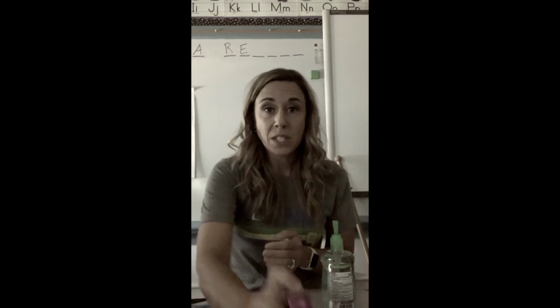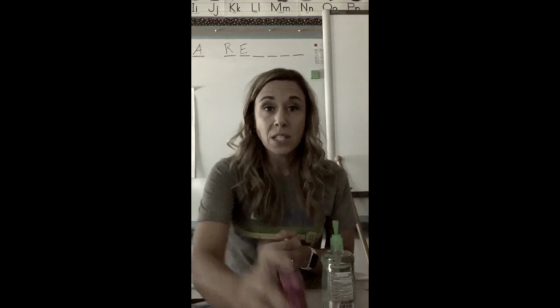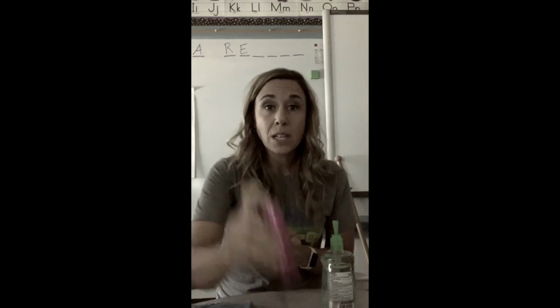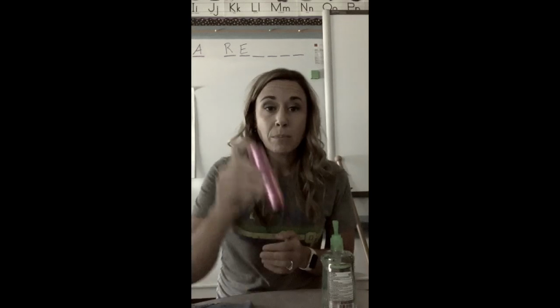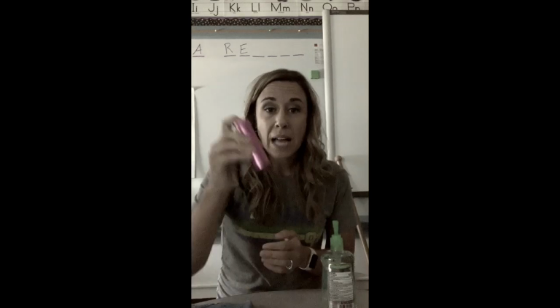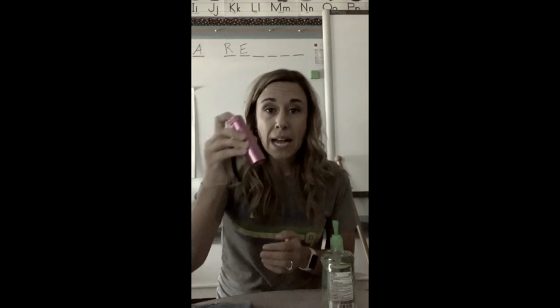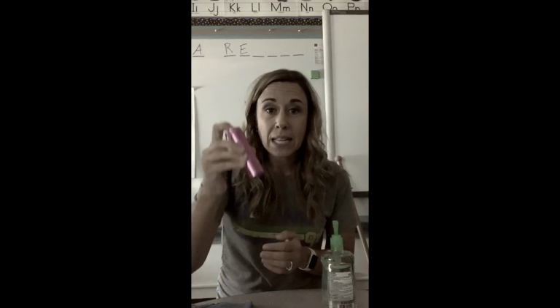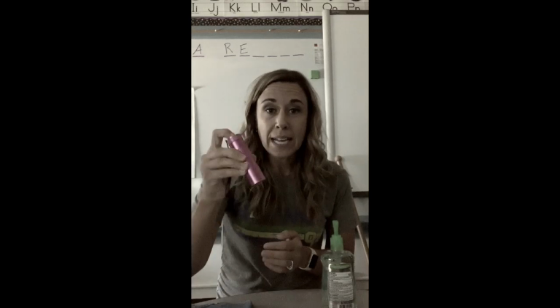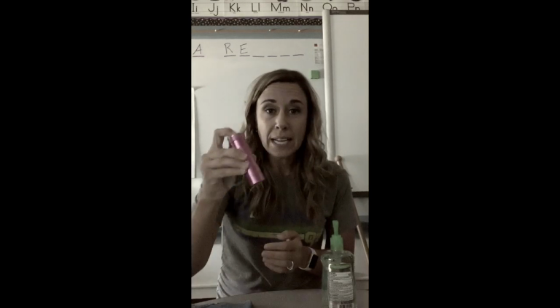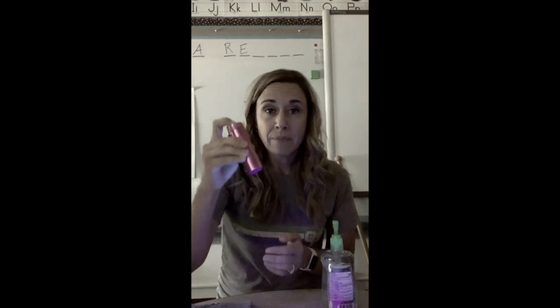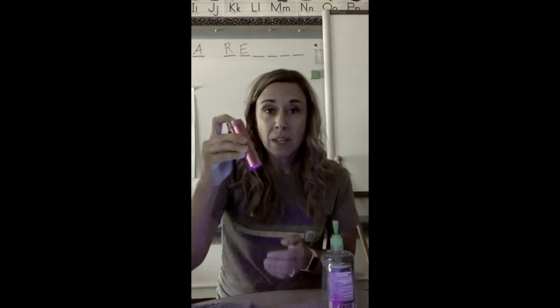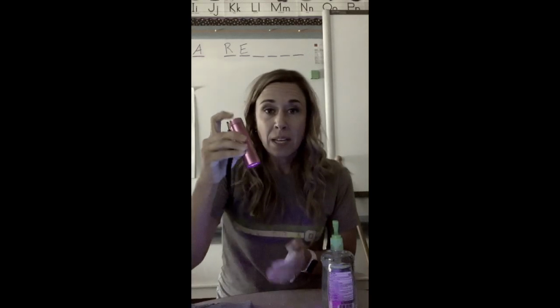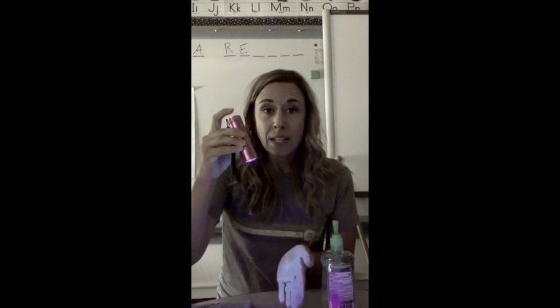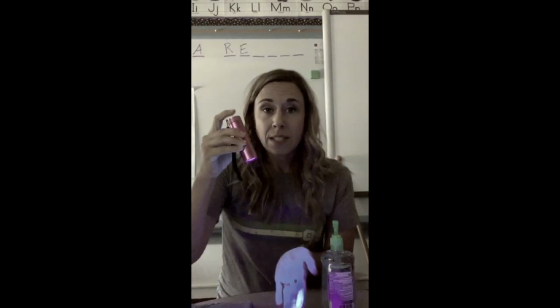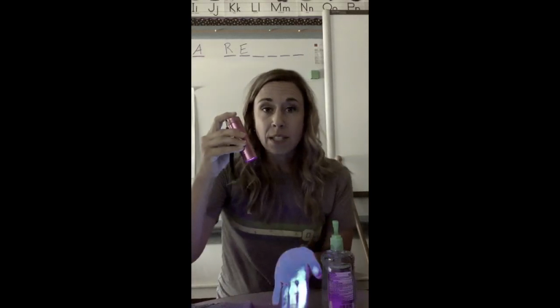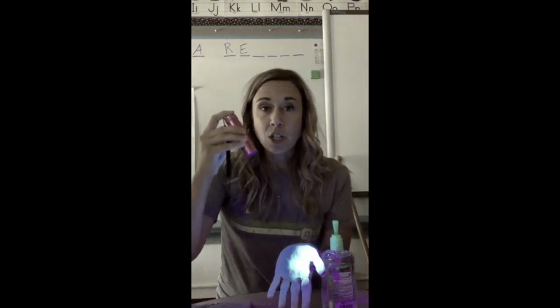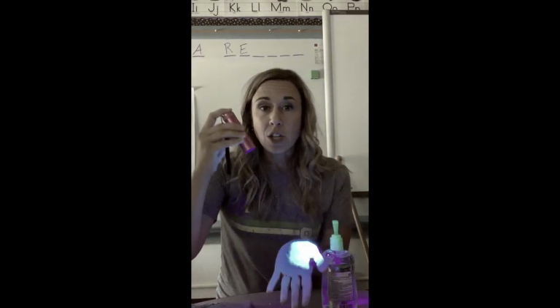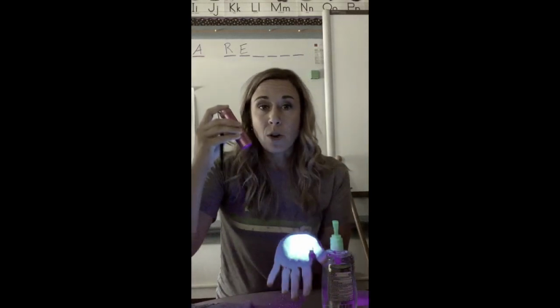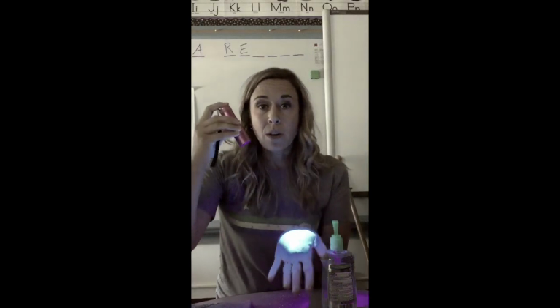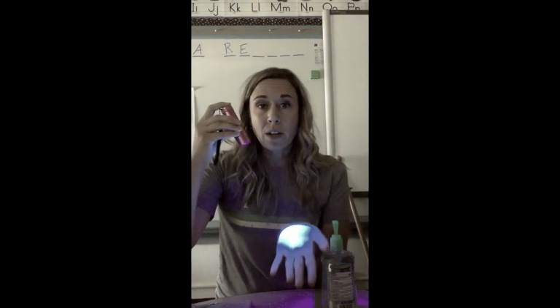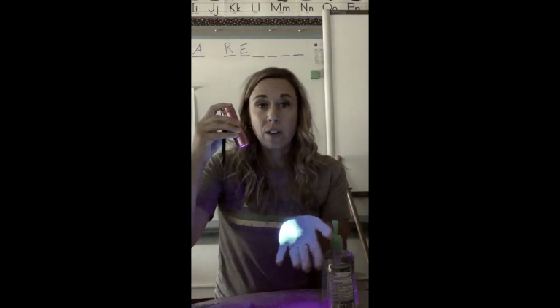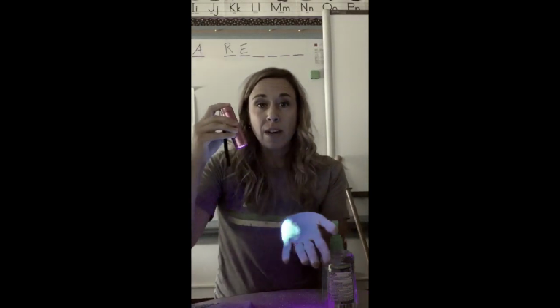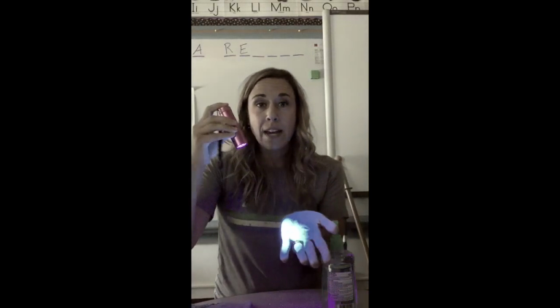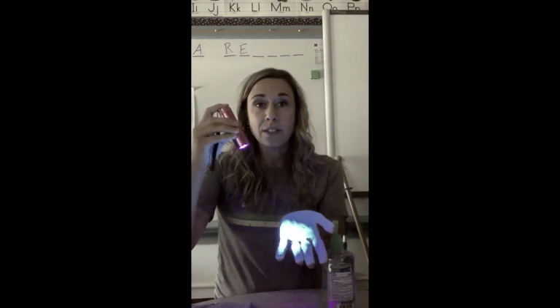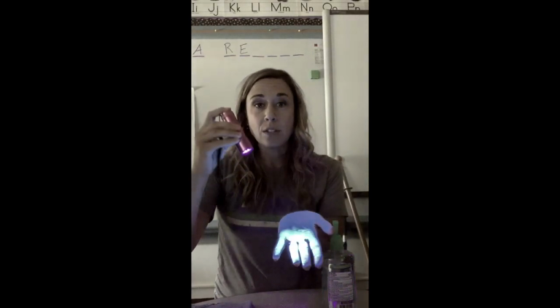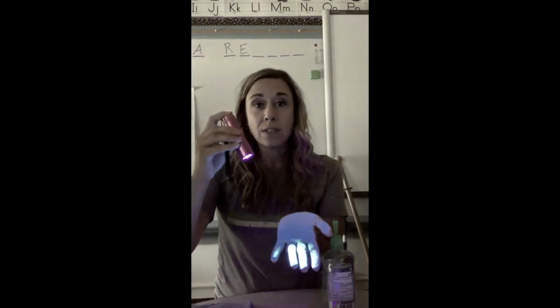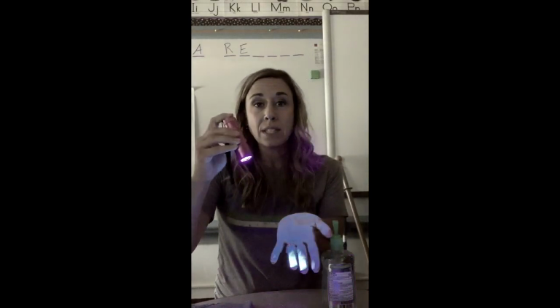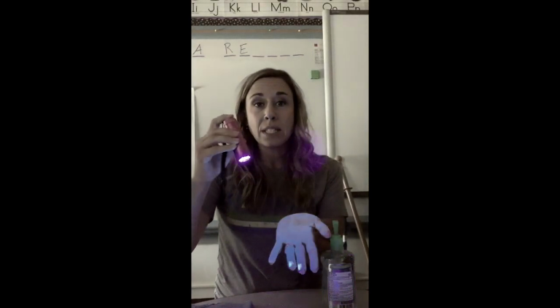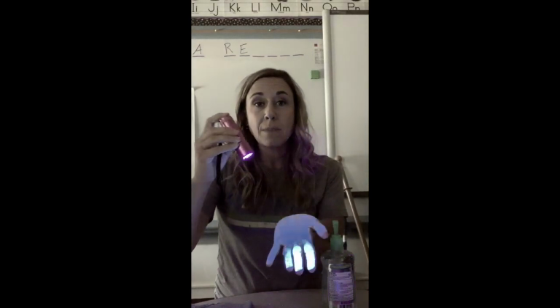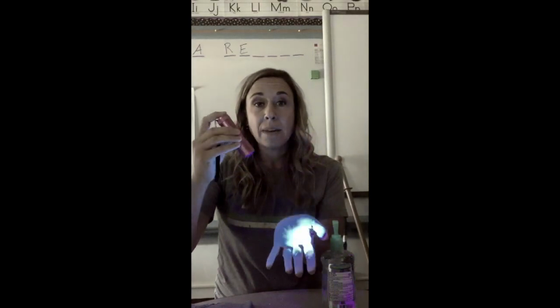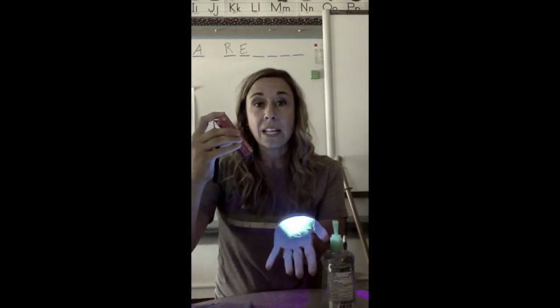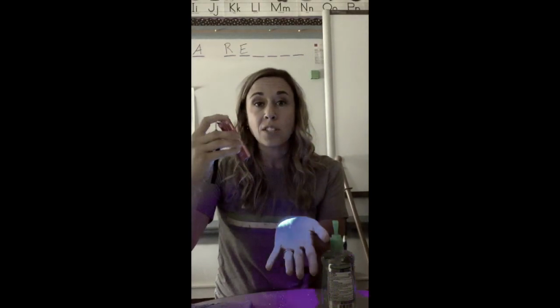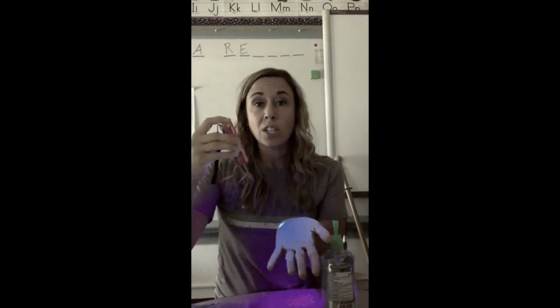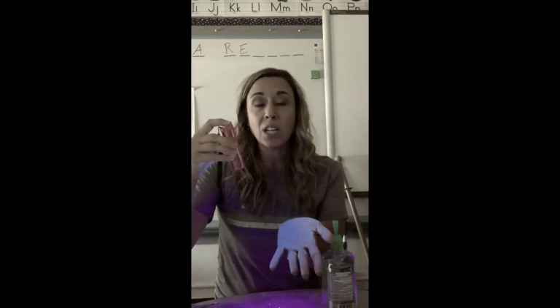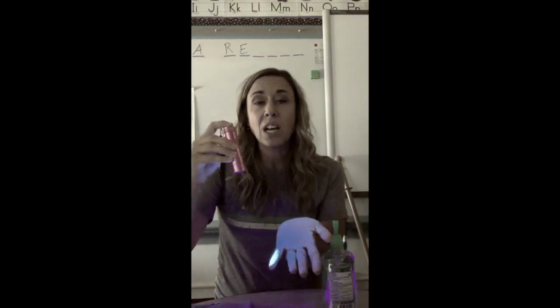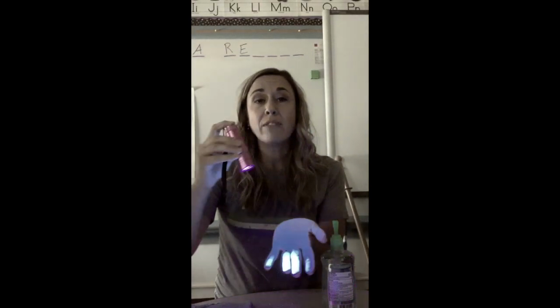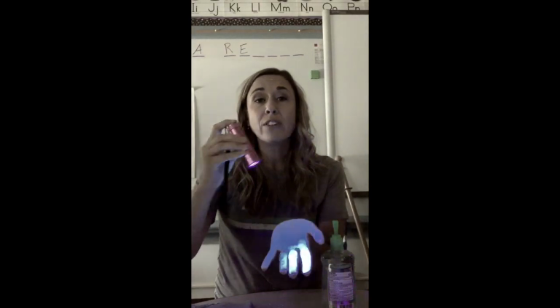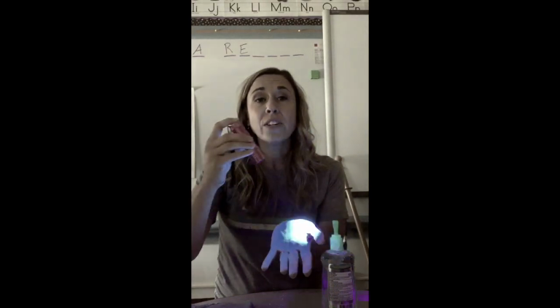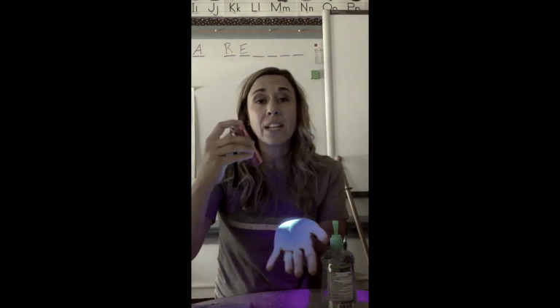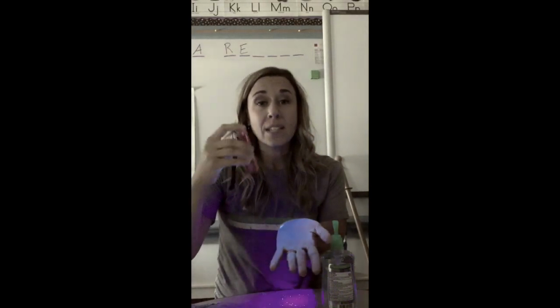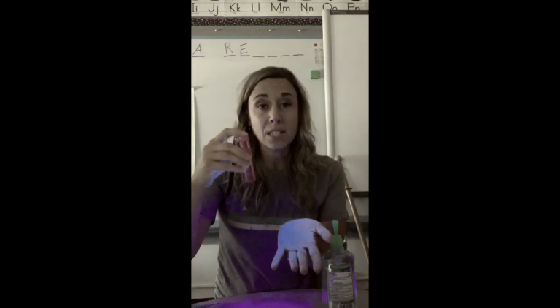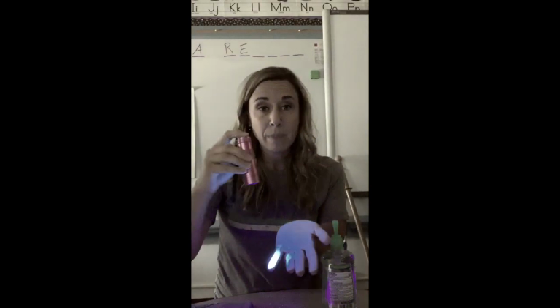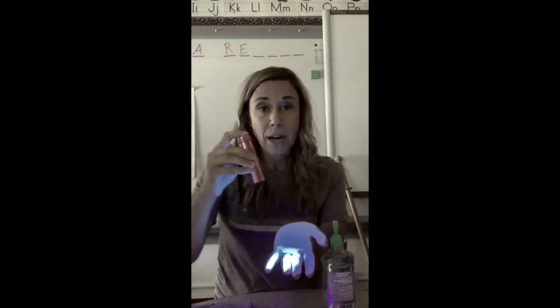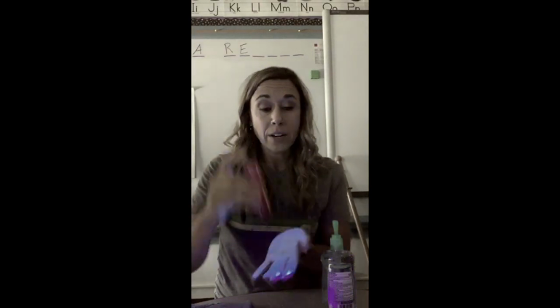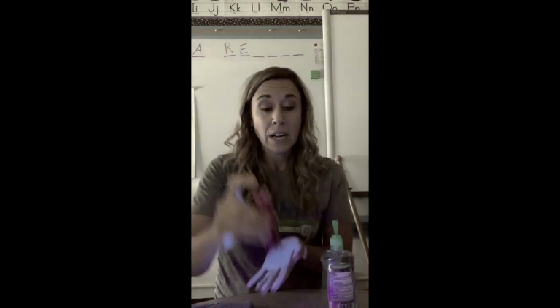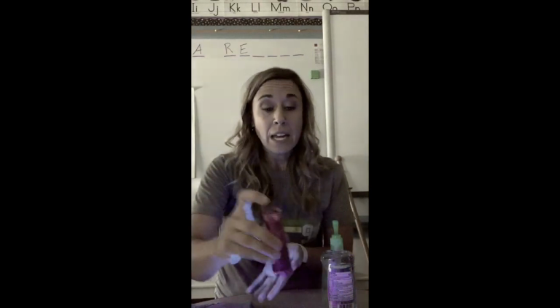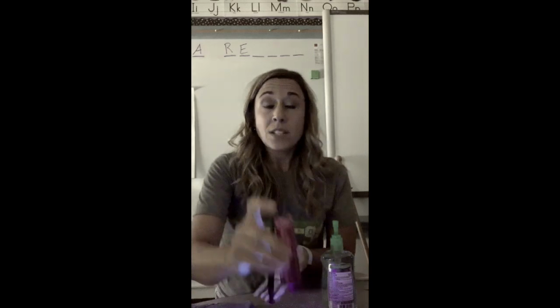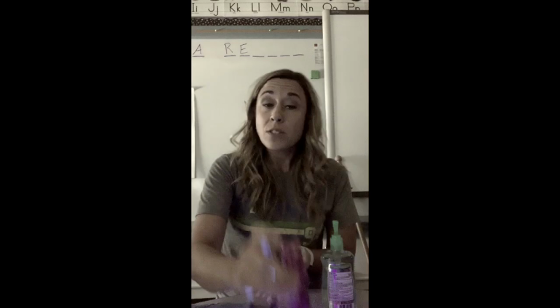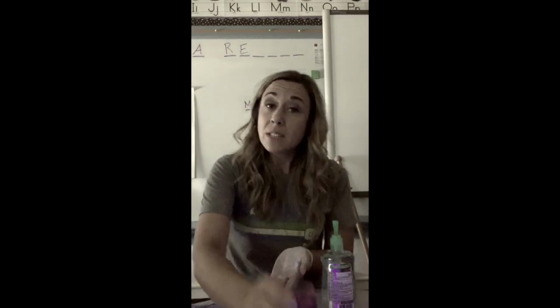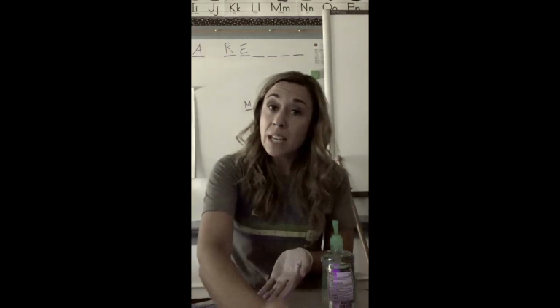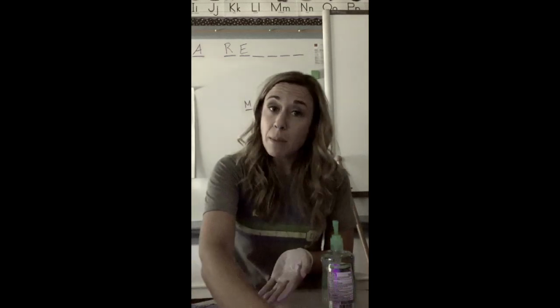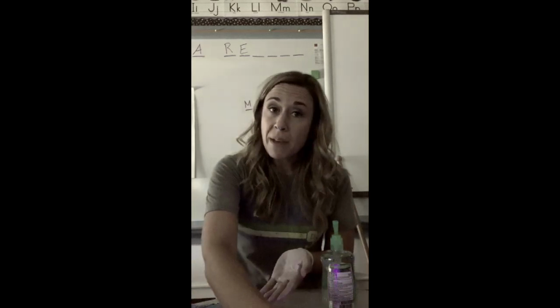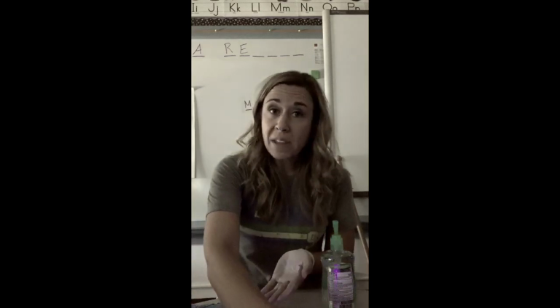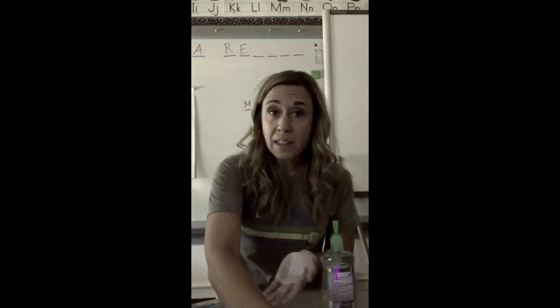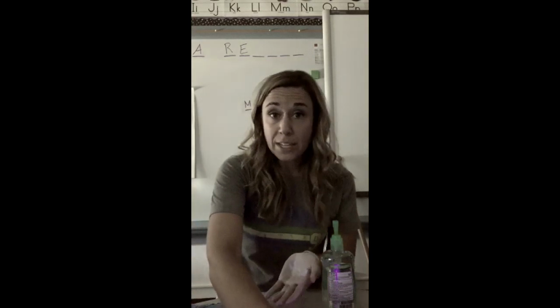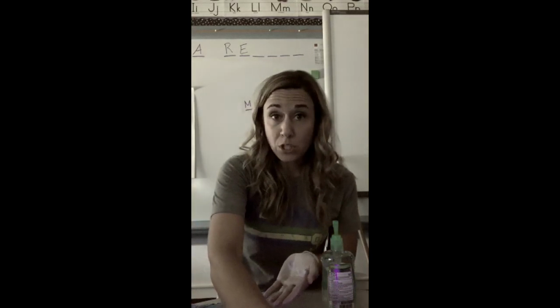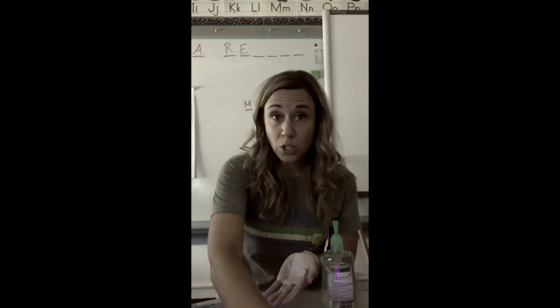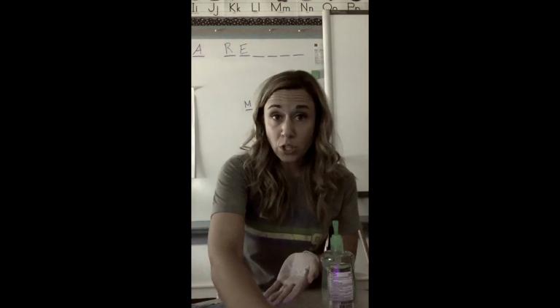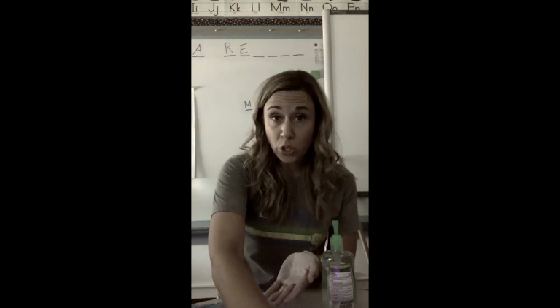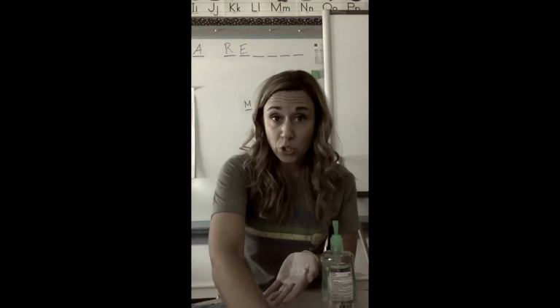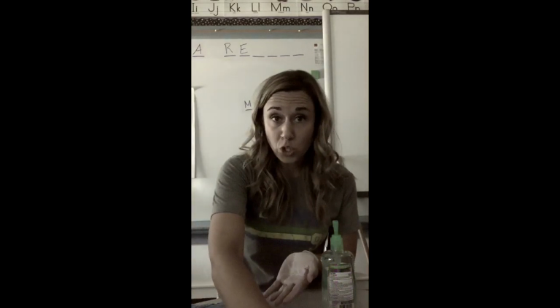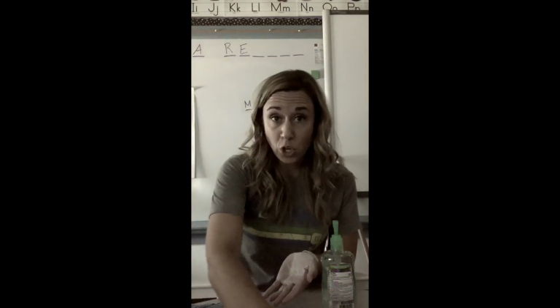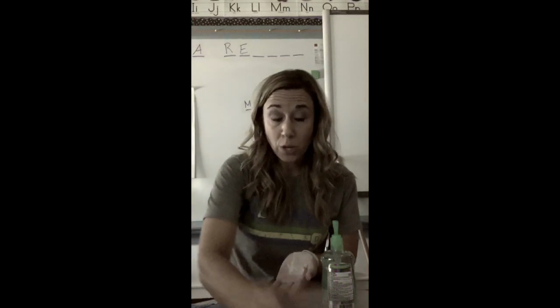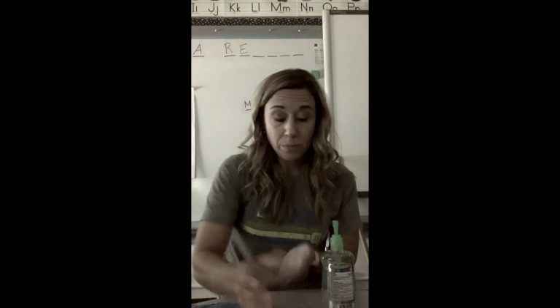You can turn off the light and we'll see what's on my hands. This is a black light — it's going to show. Okay, so you can see my hands are covered in this powder. Think about that like dirt or germs.